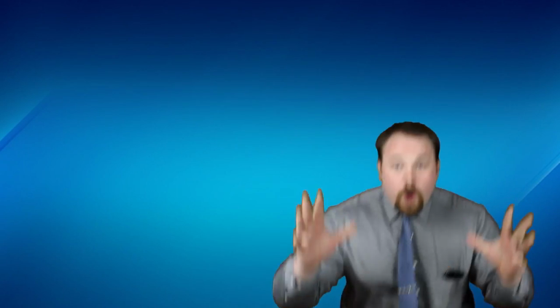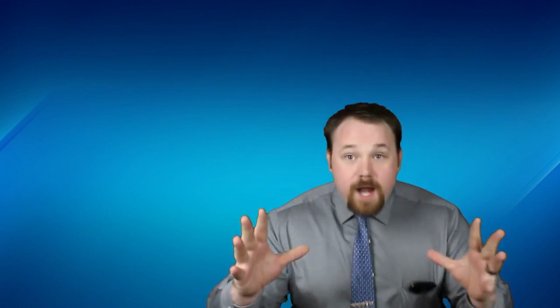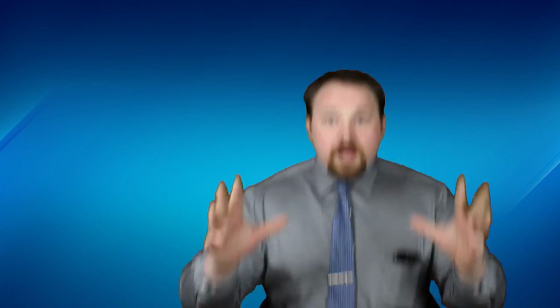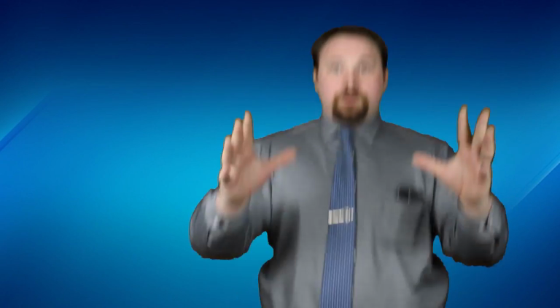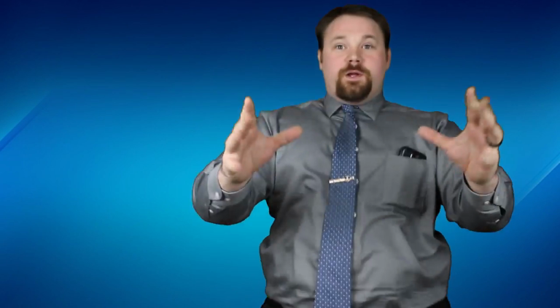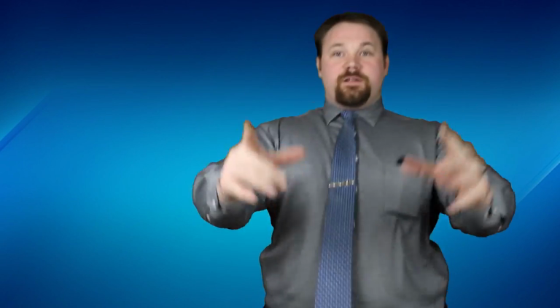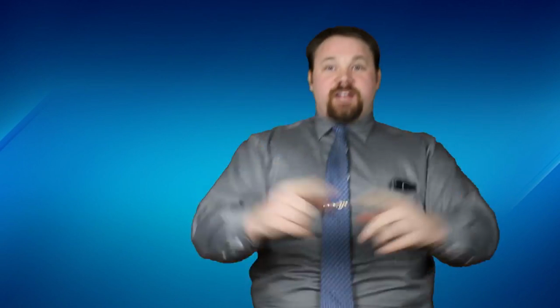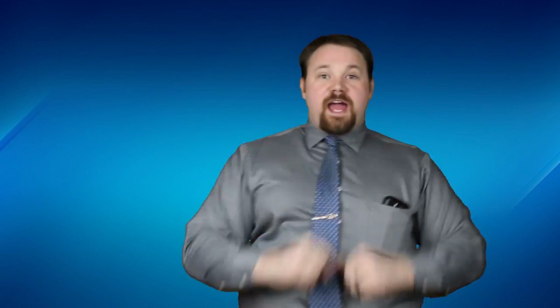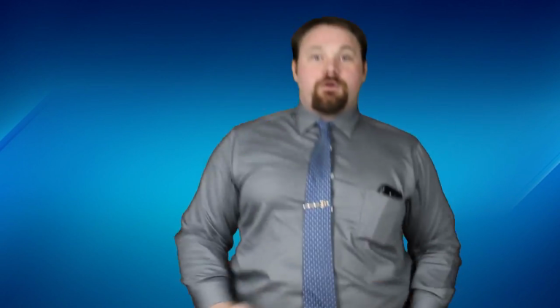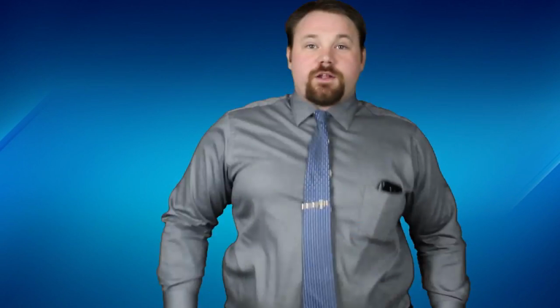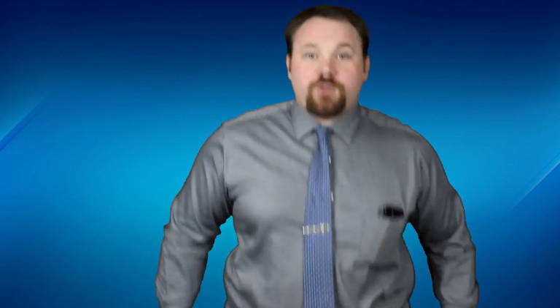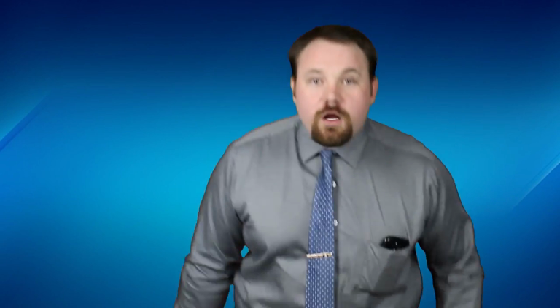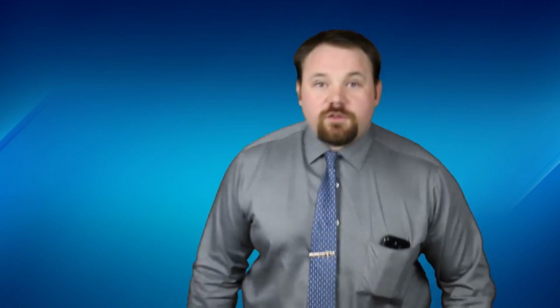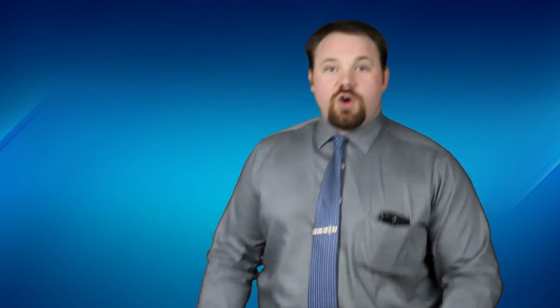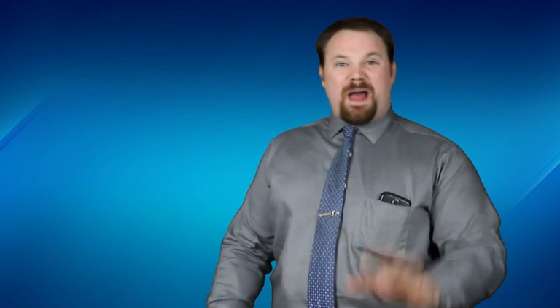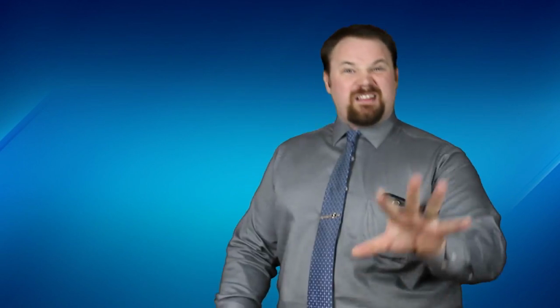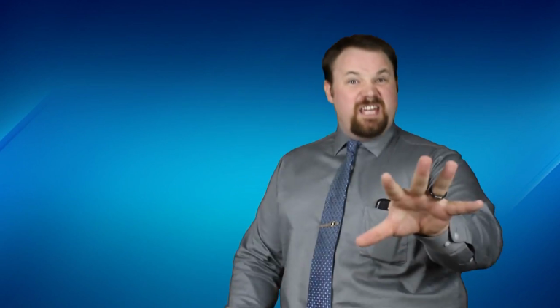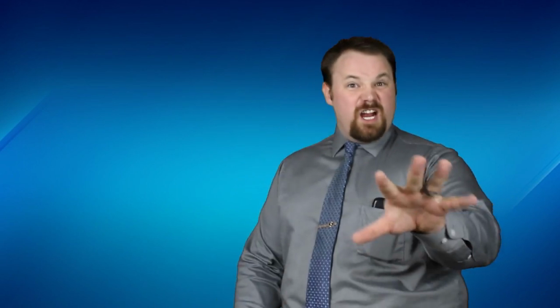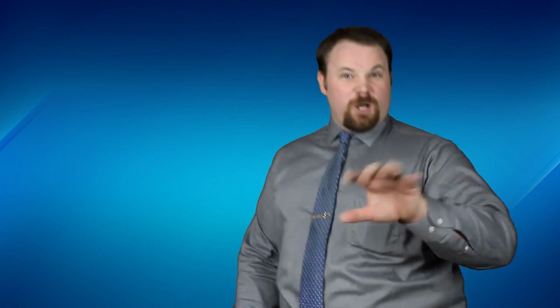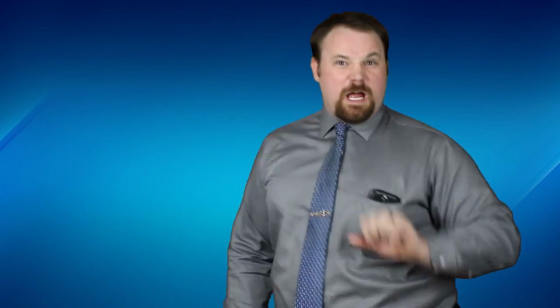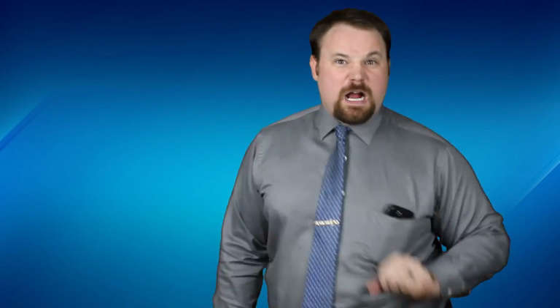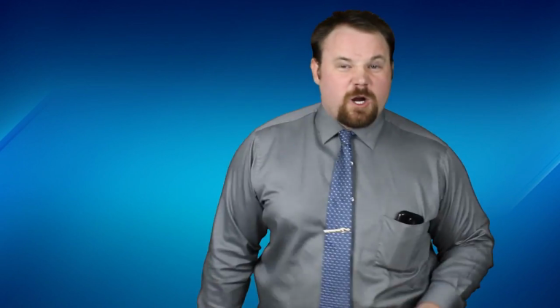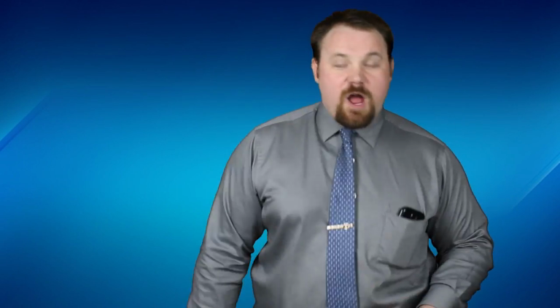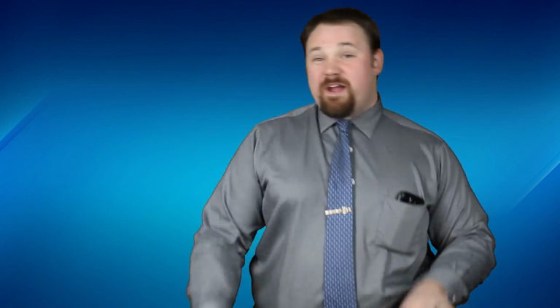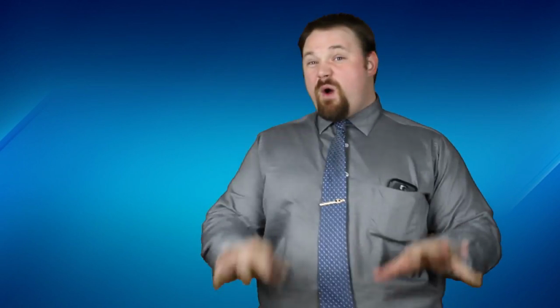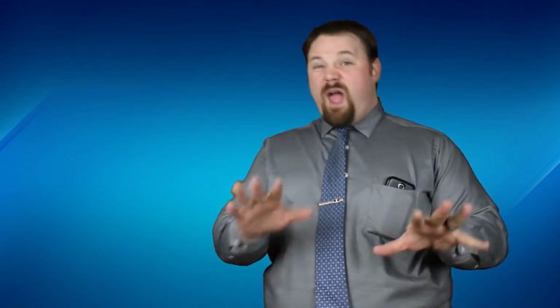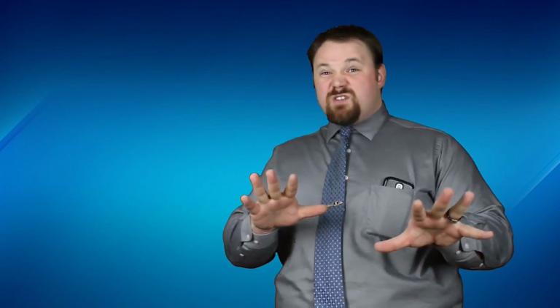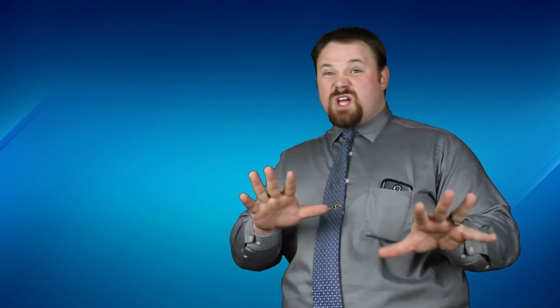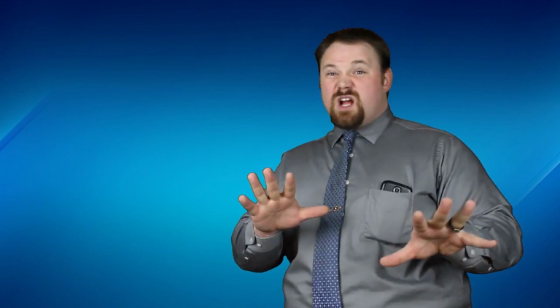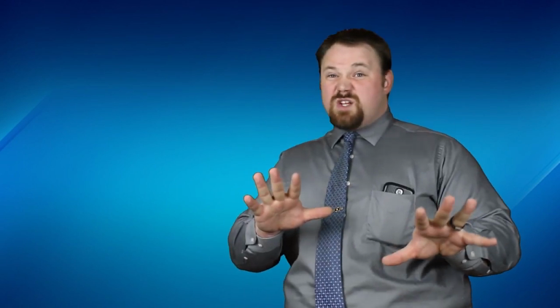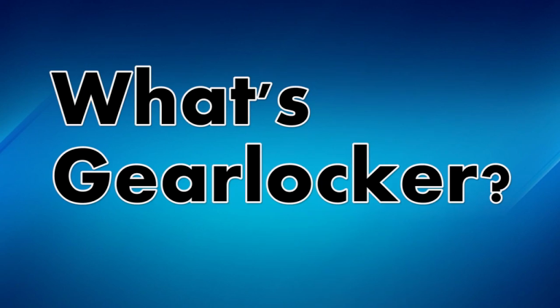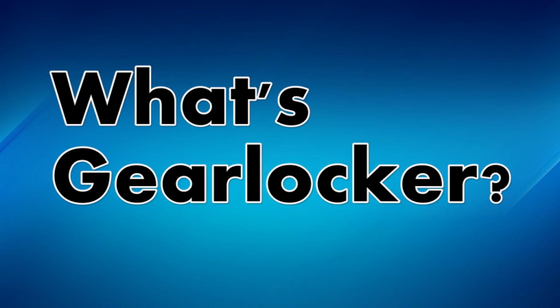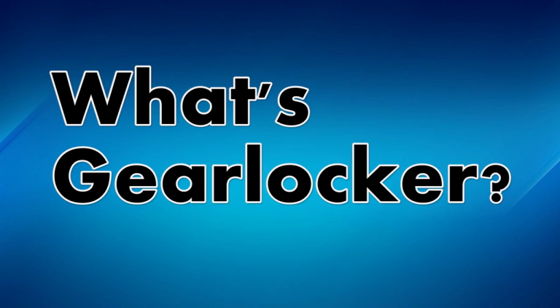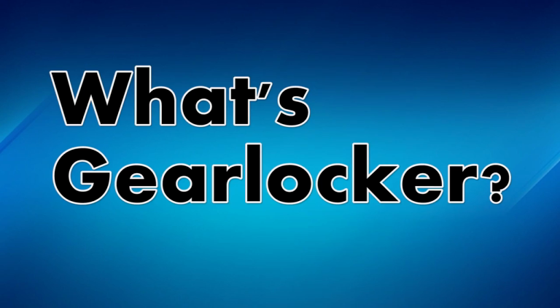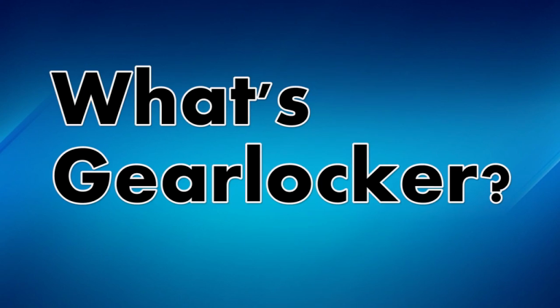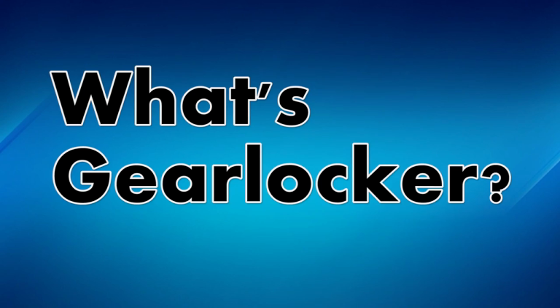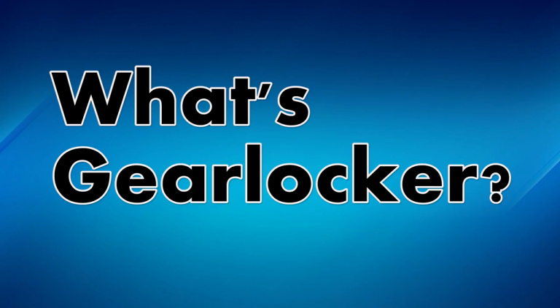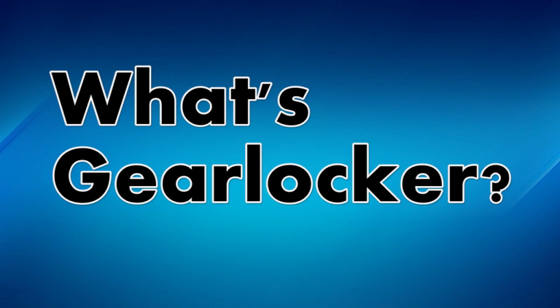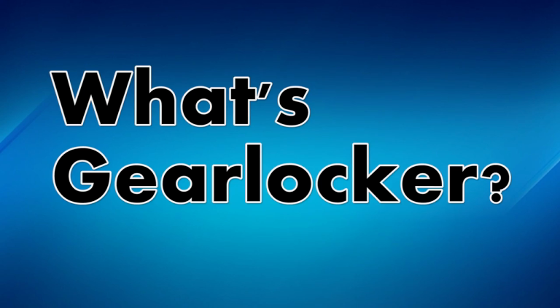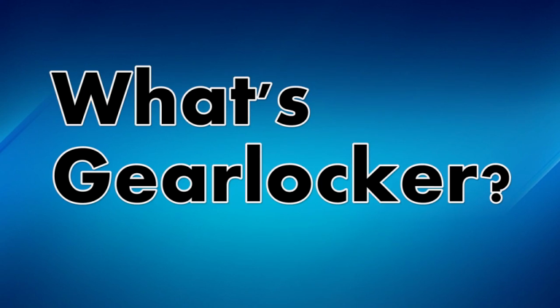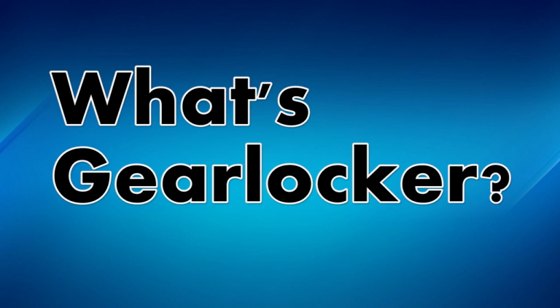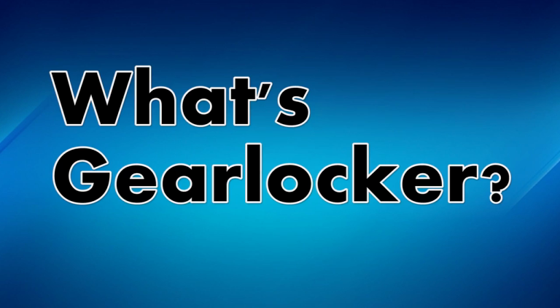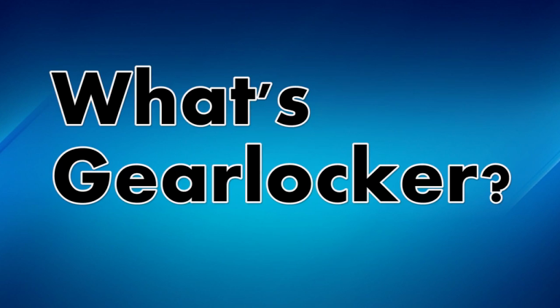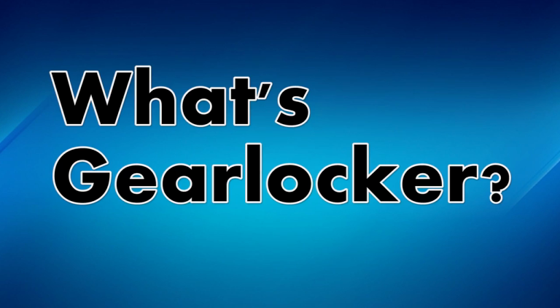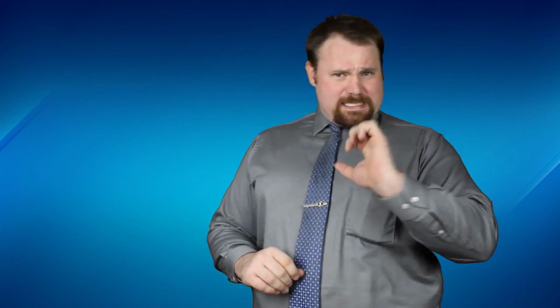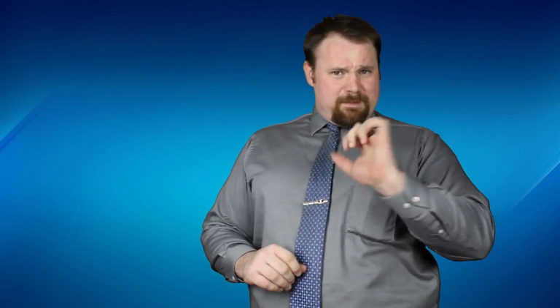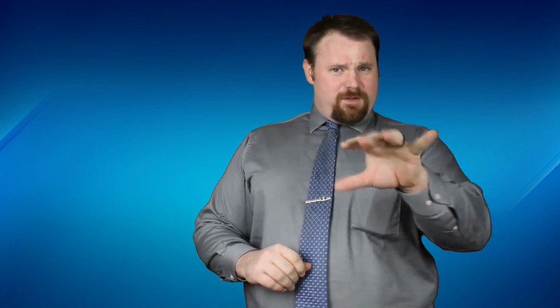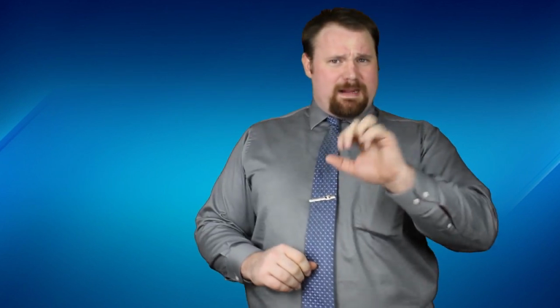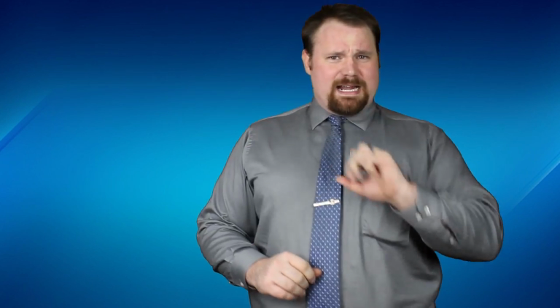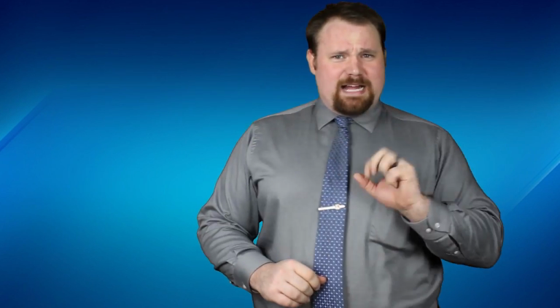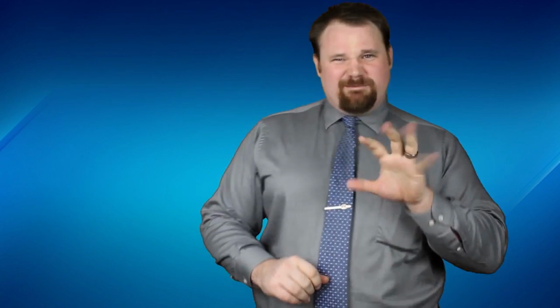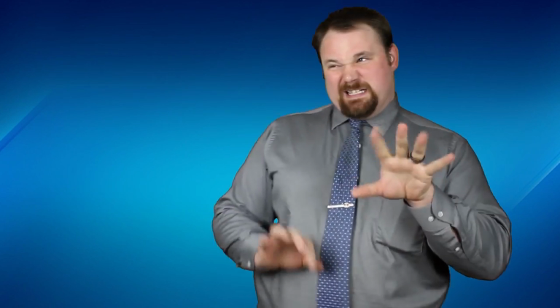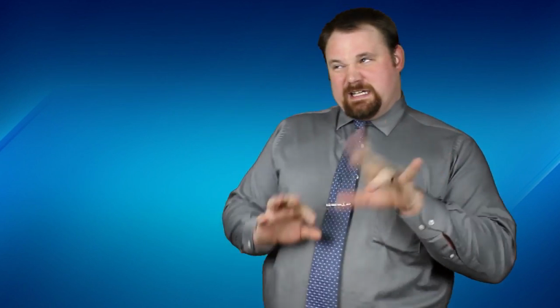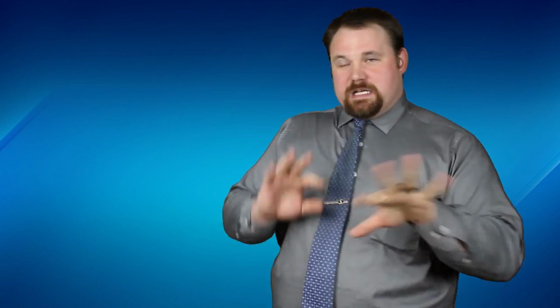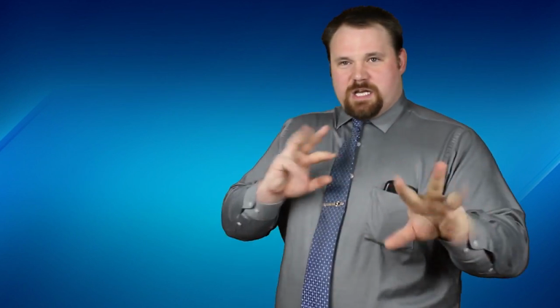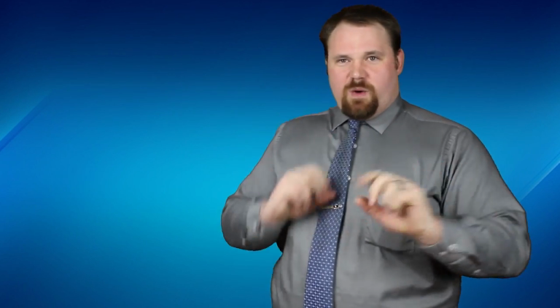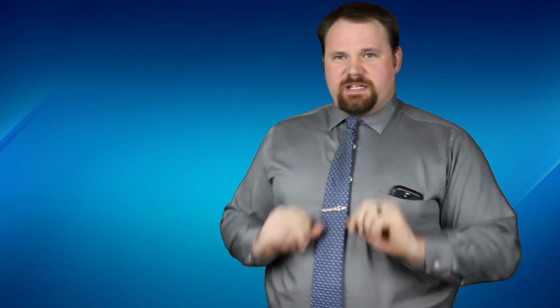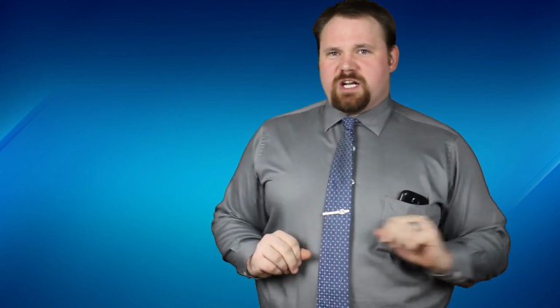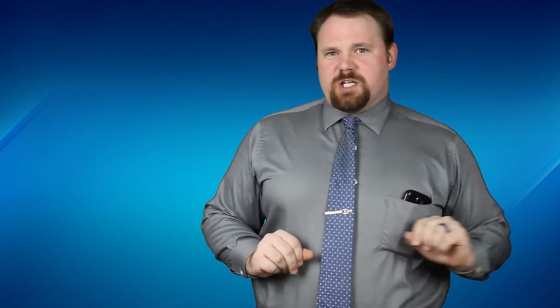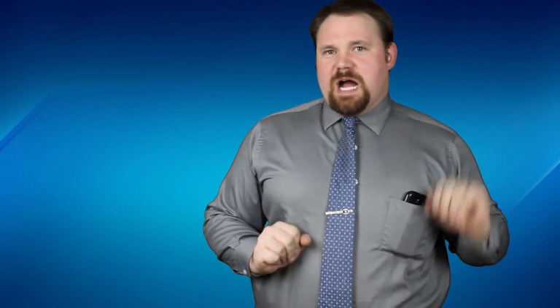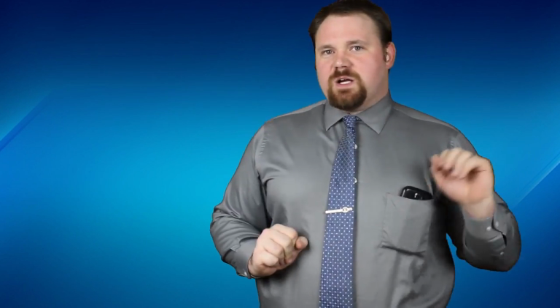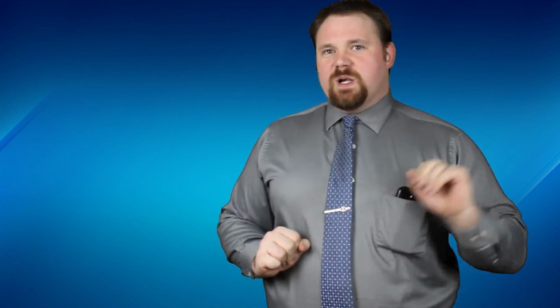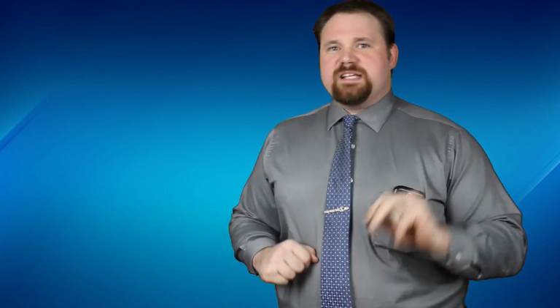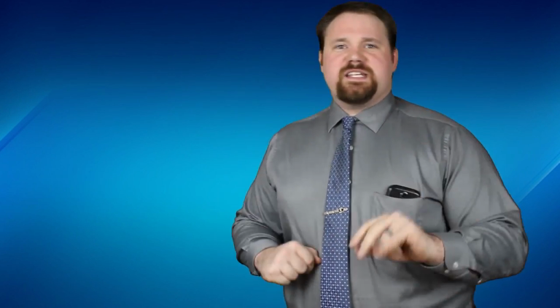Freedom! Today I wanted to talk to you about GearLocker. Now I know I haven't talked to you about GearLocker in a while and some of you might not really know what GearLocker is.